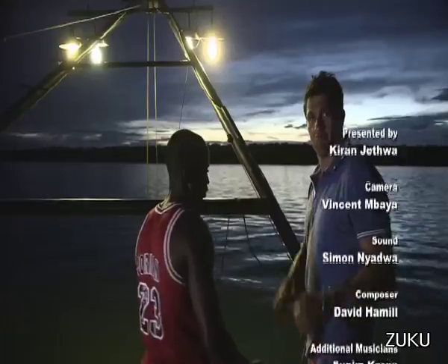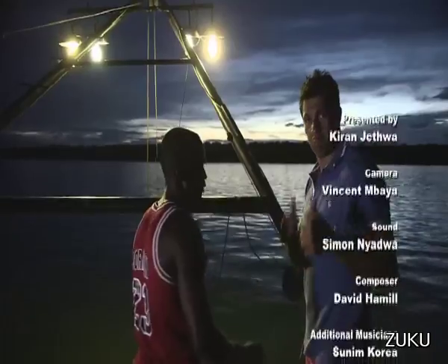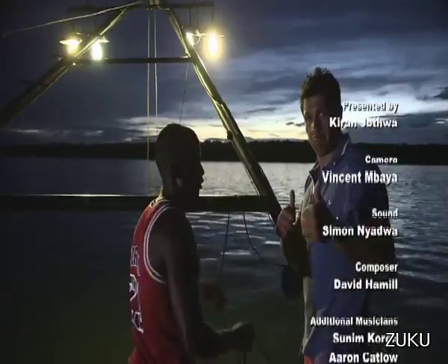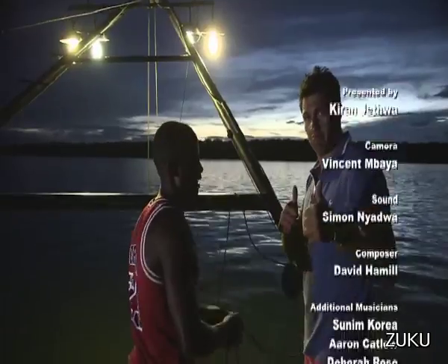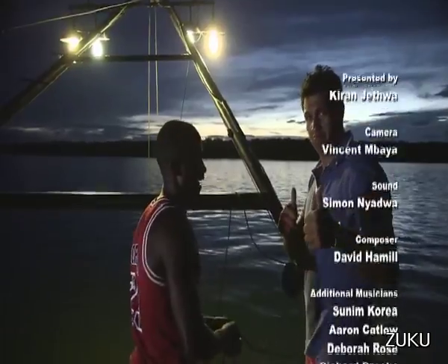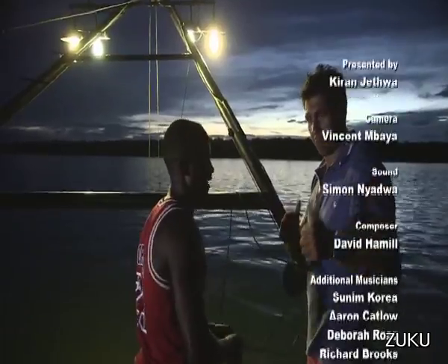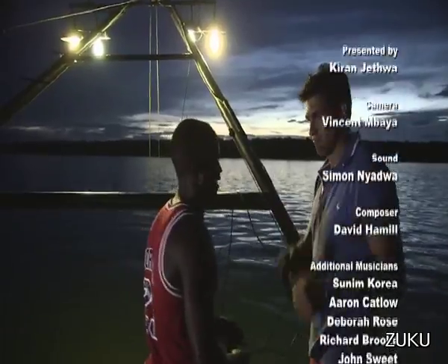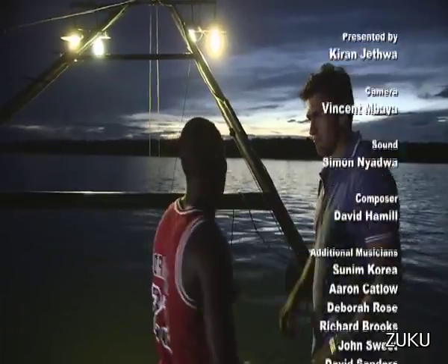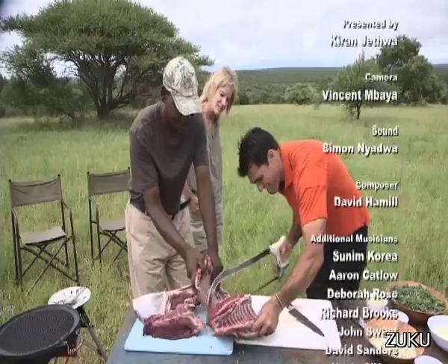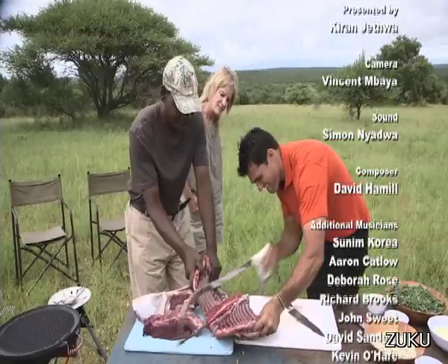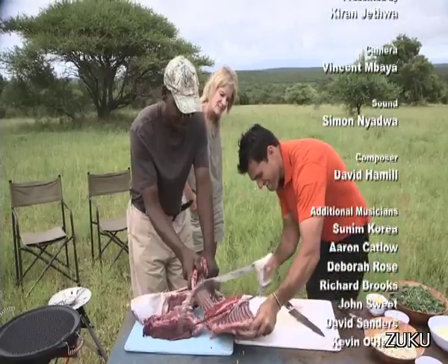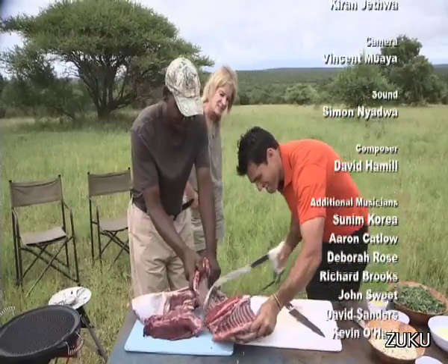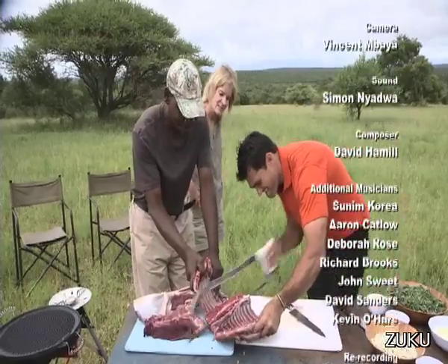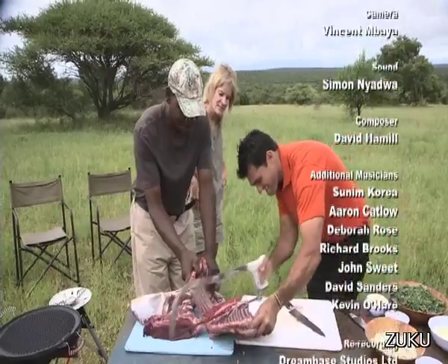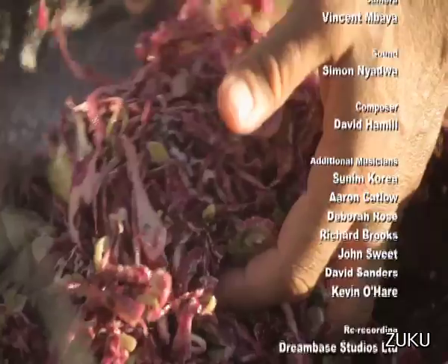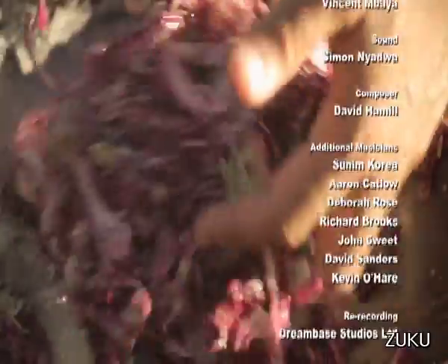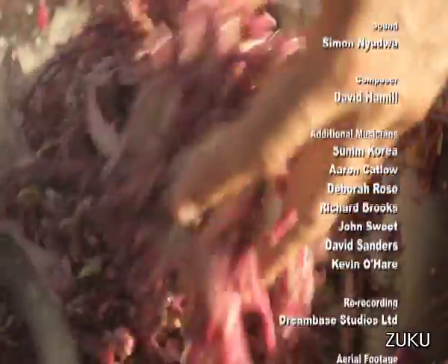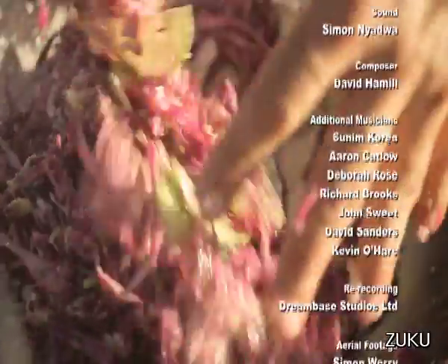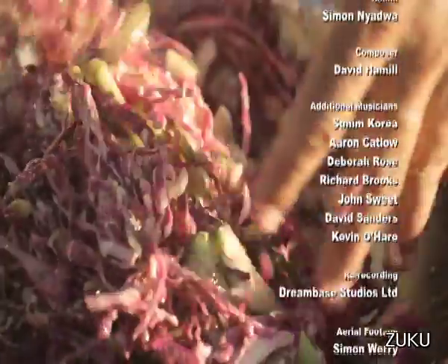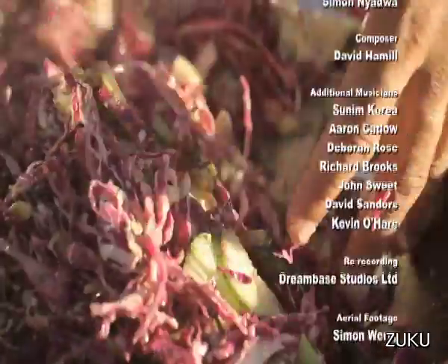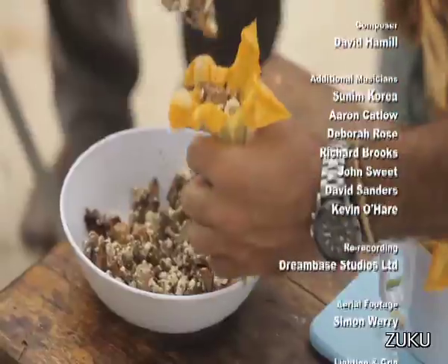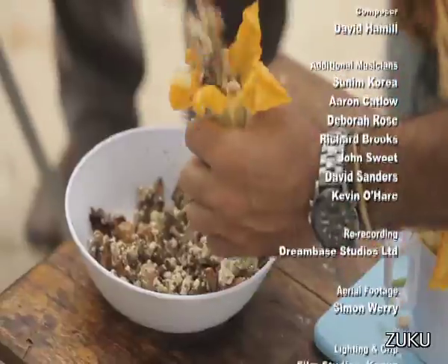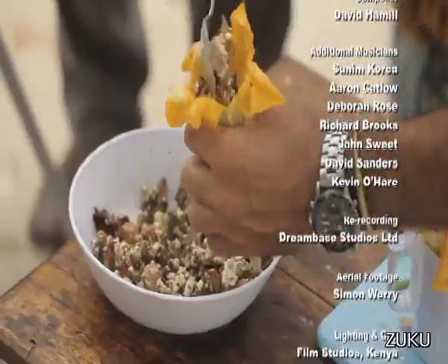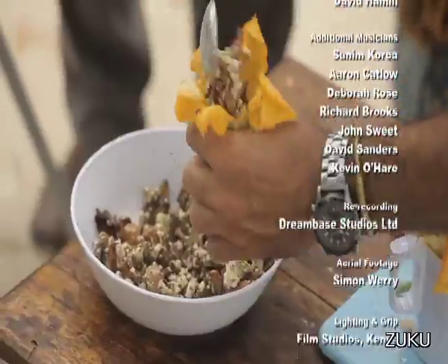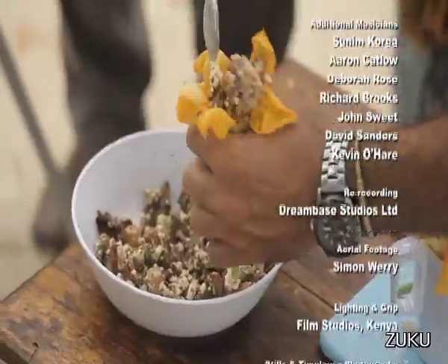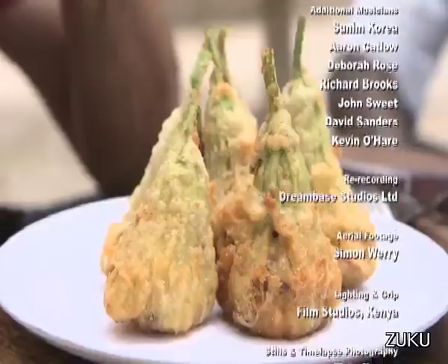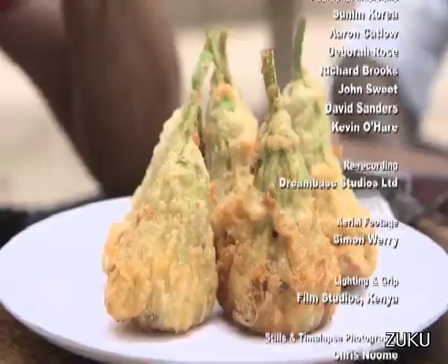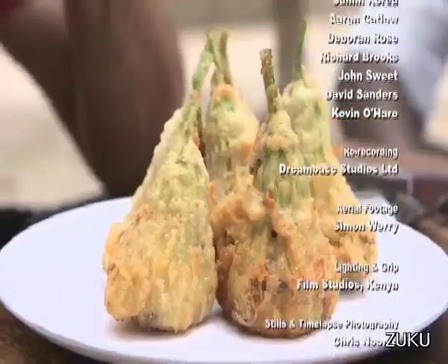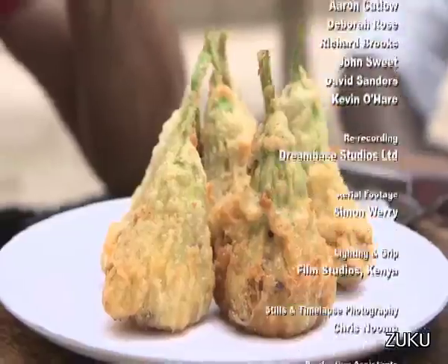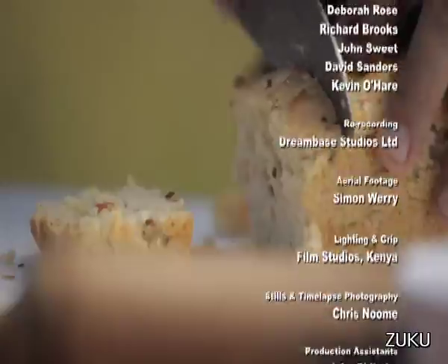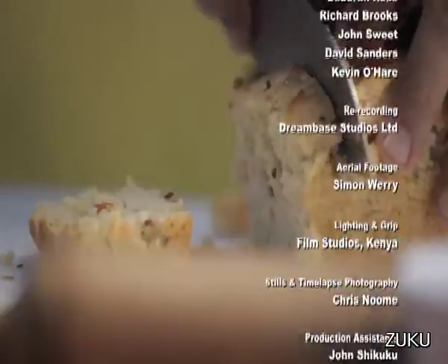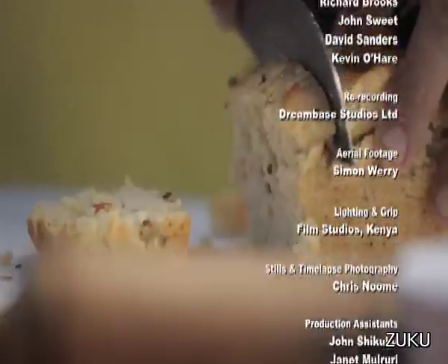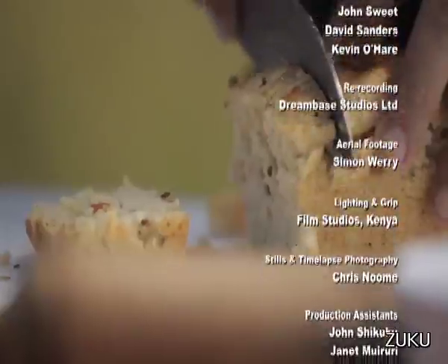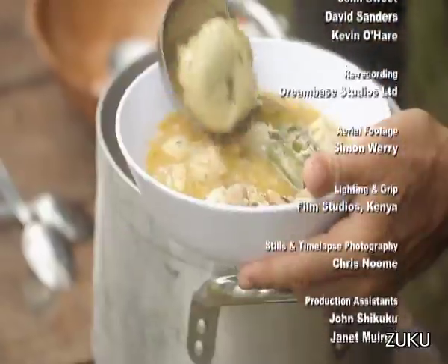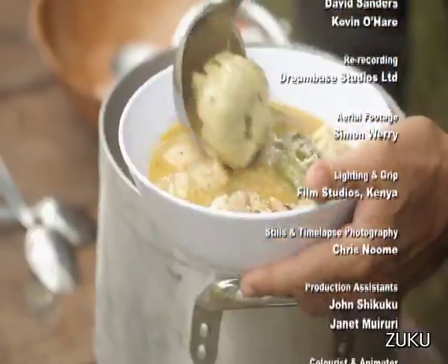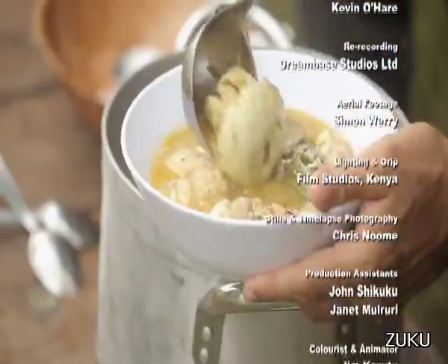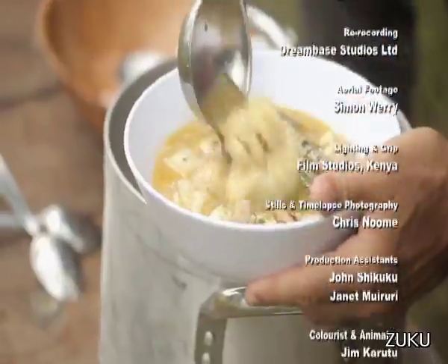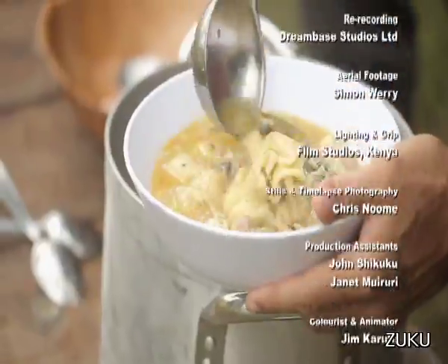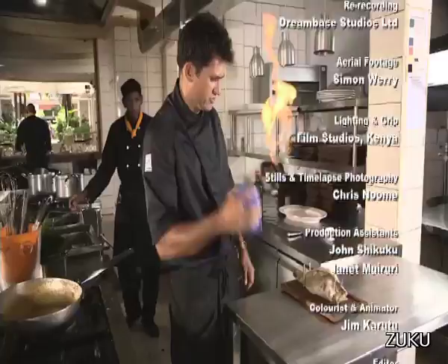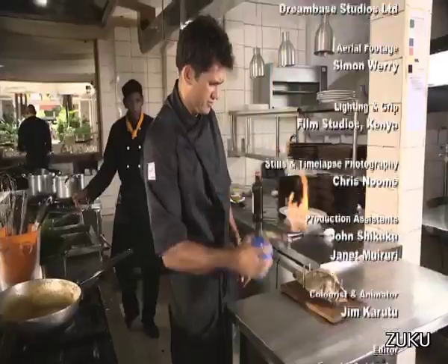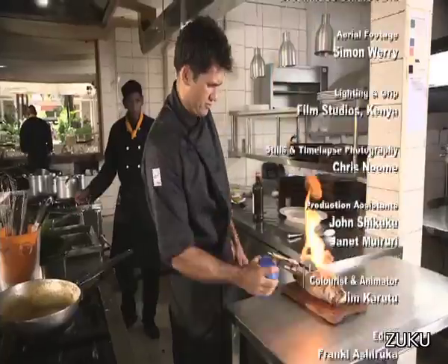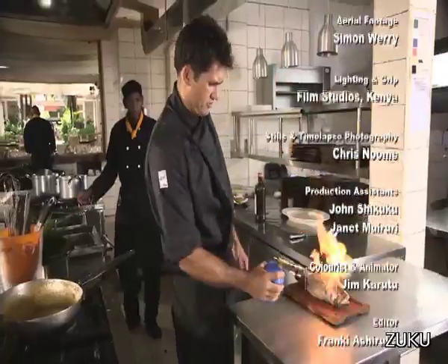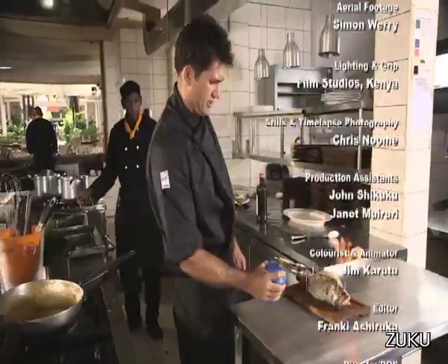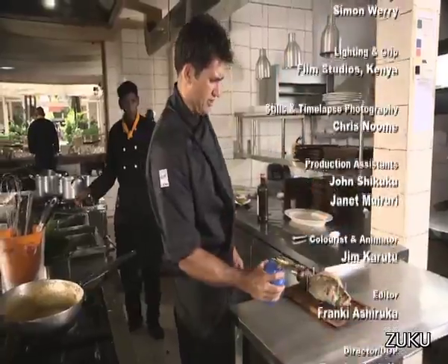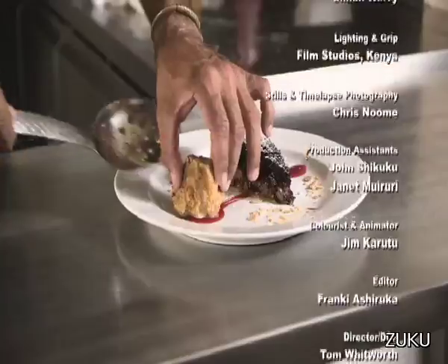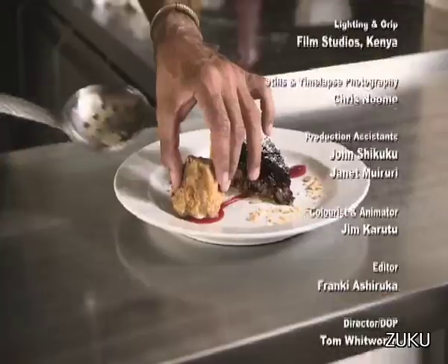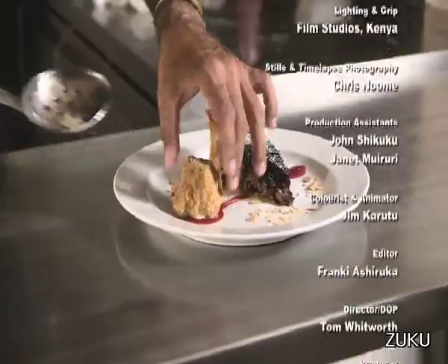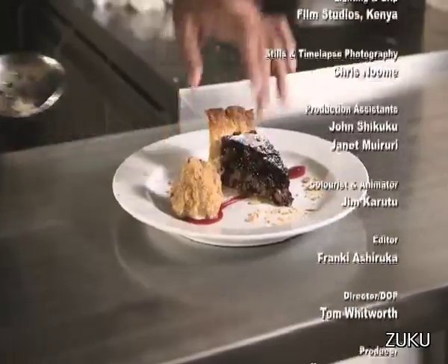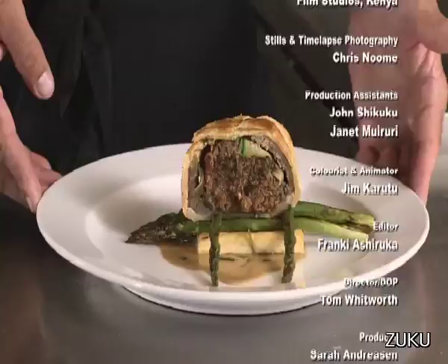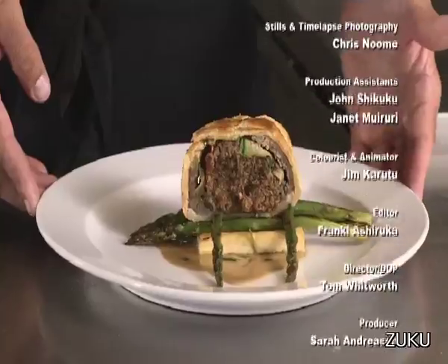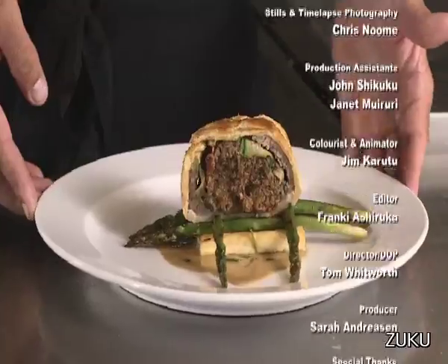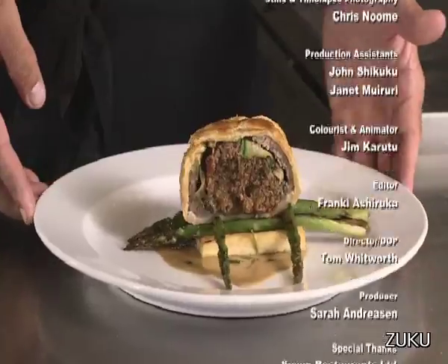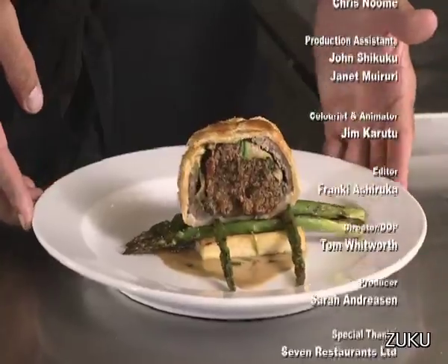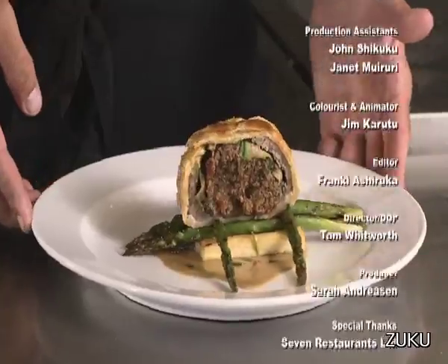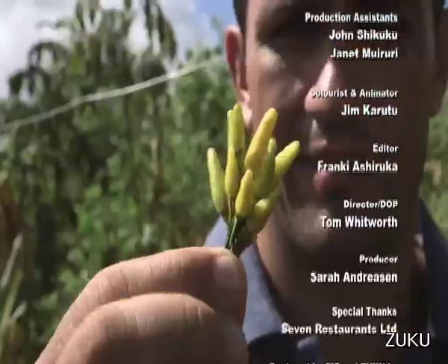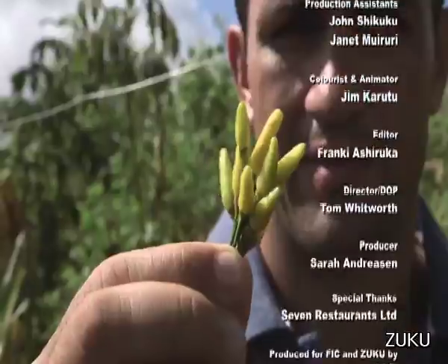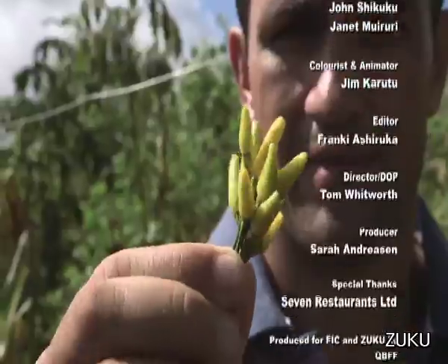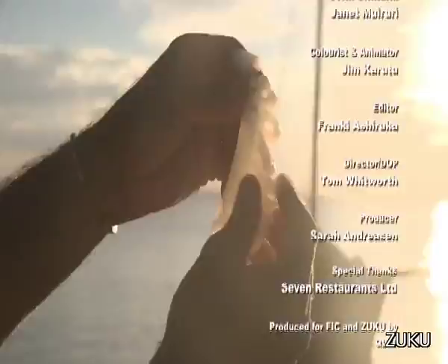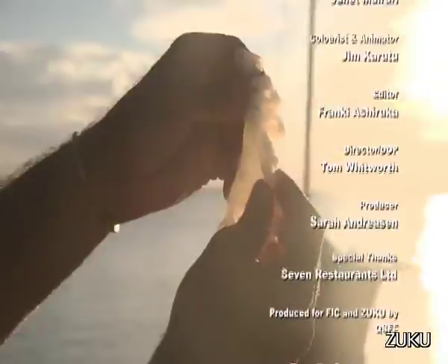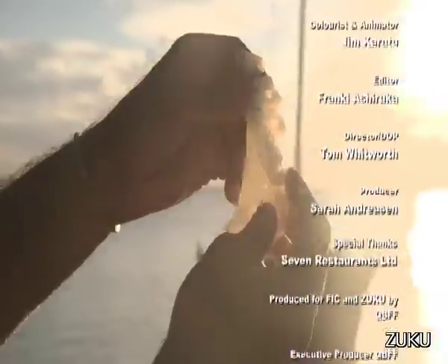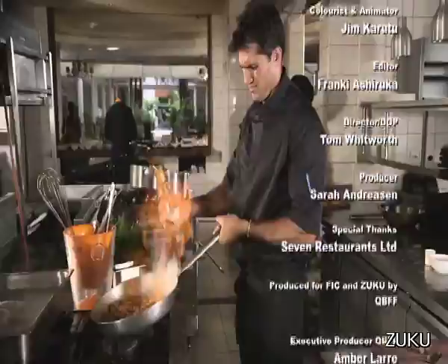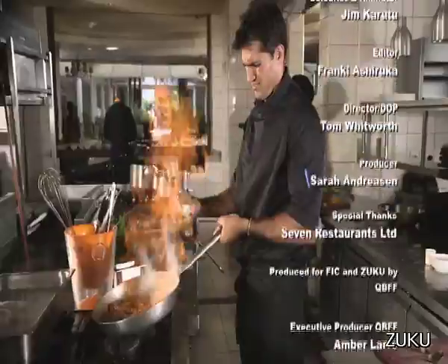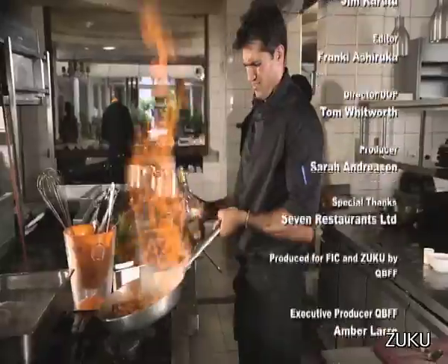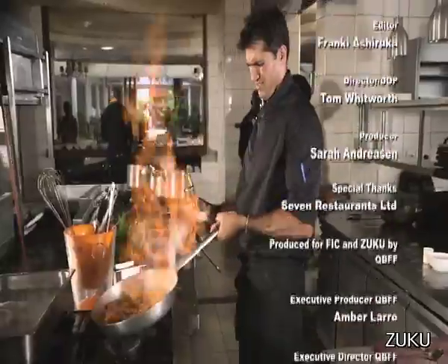You will find all my recipes for this series, including alternative suggestions for the more unusual ingredients, at www.24kitchen.com.